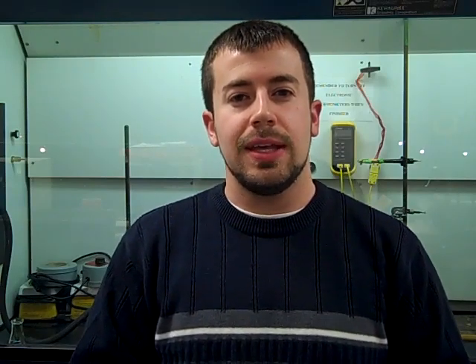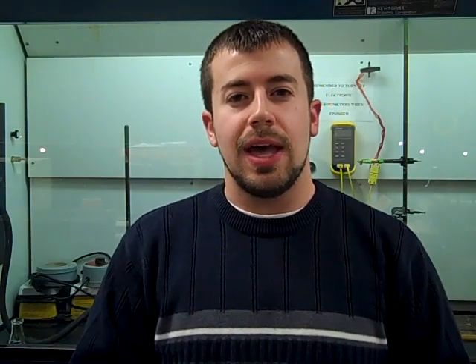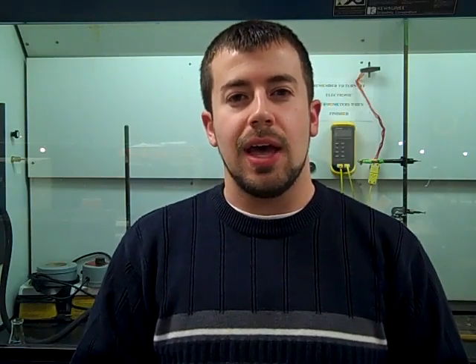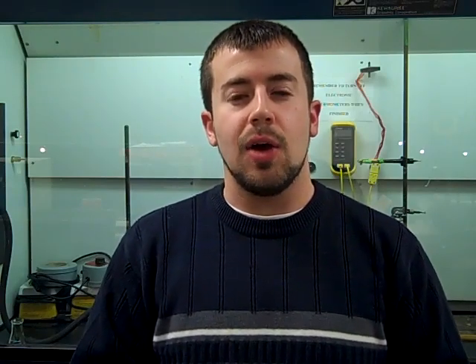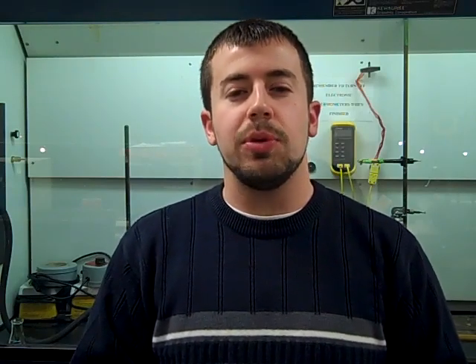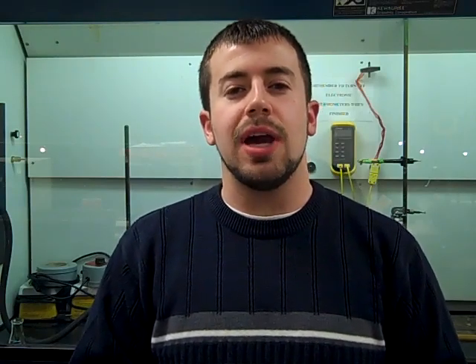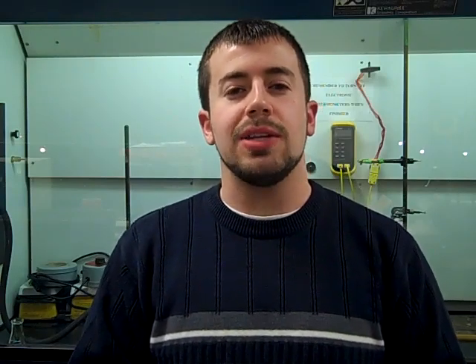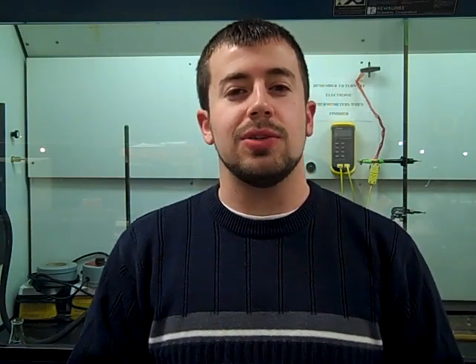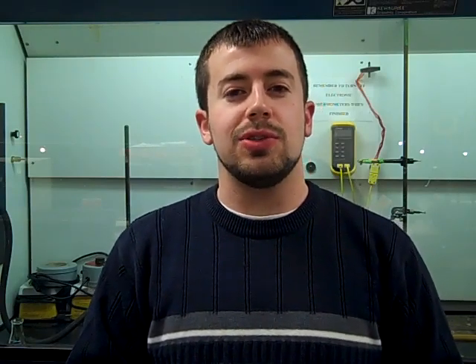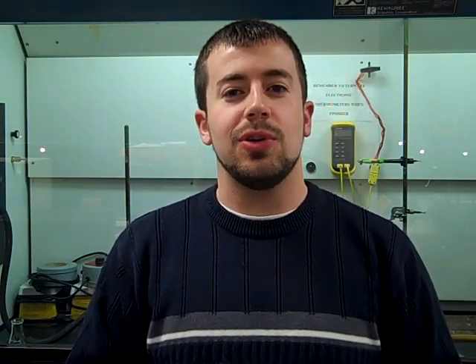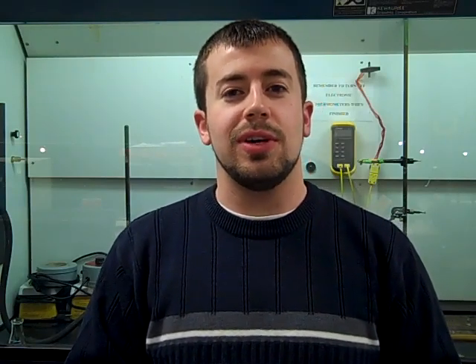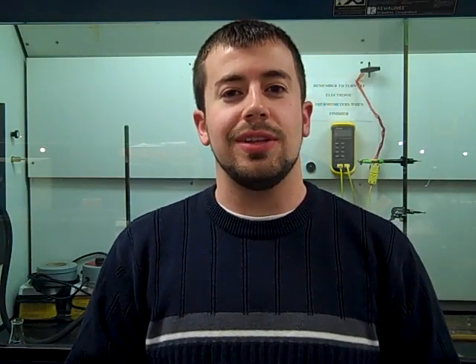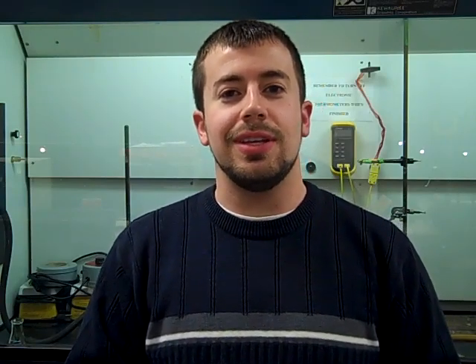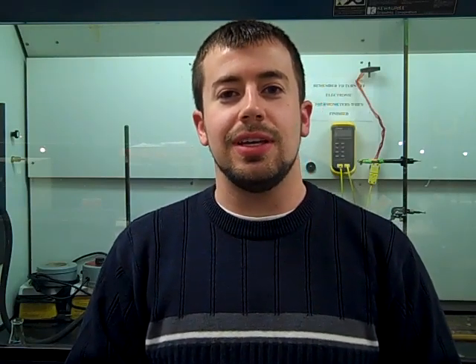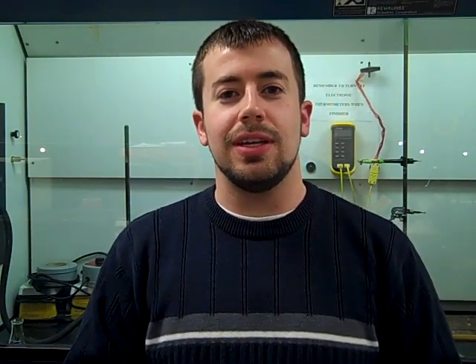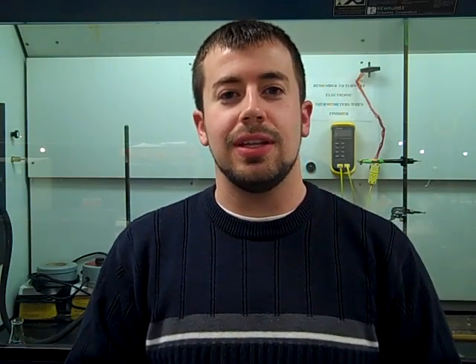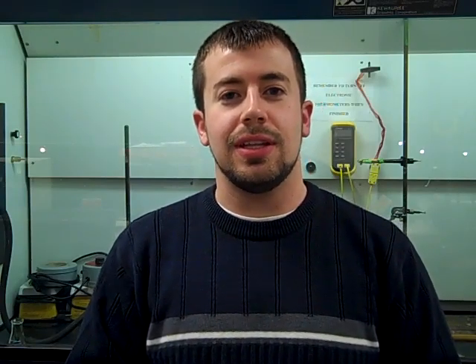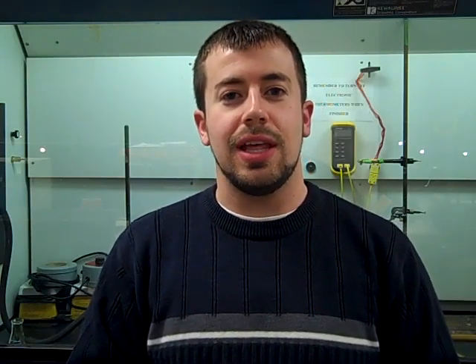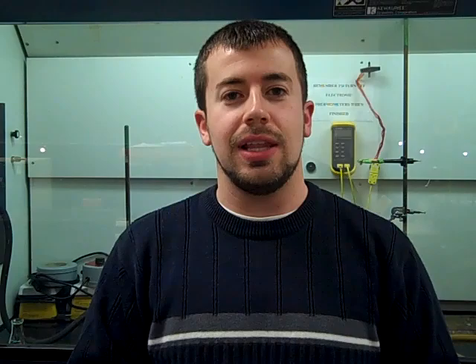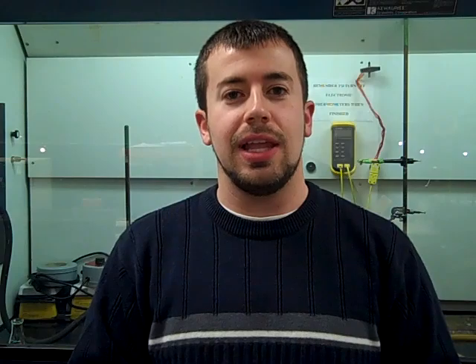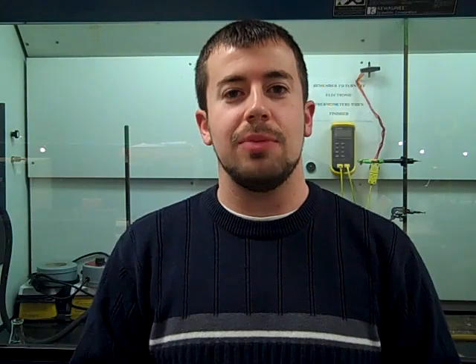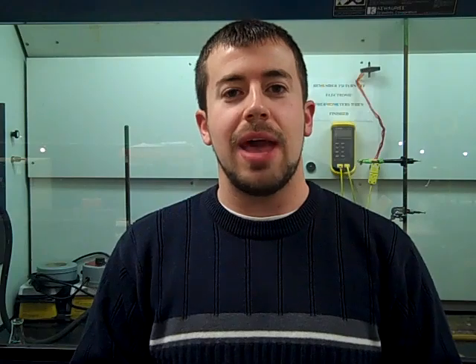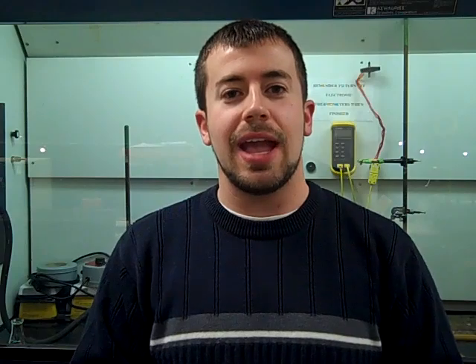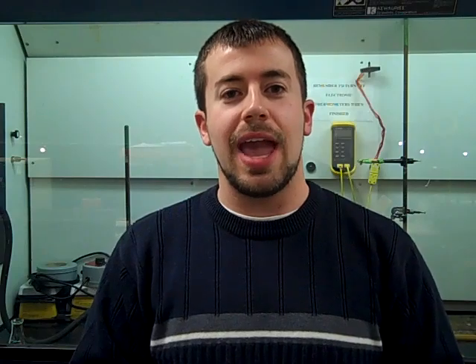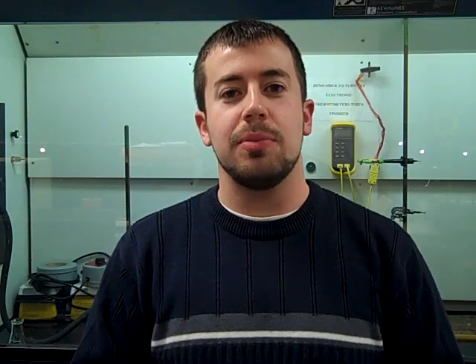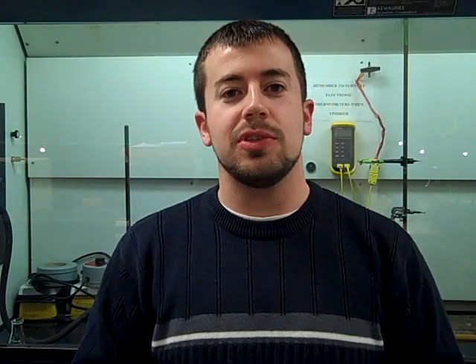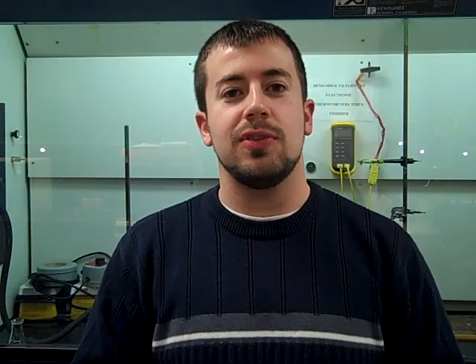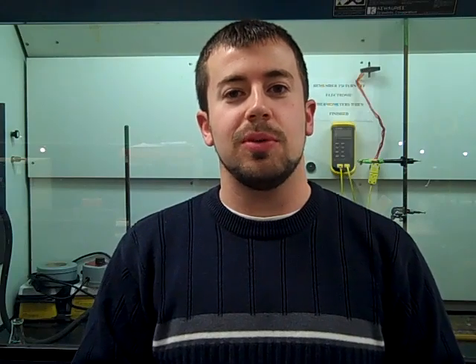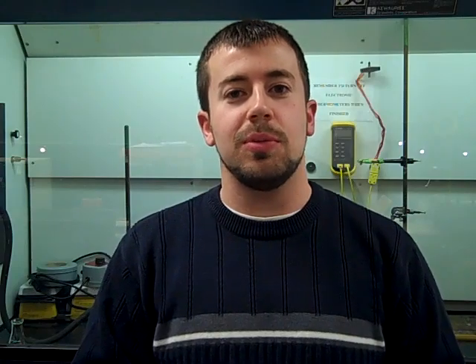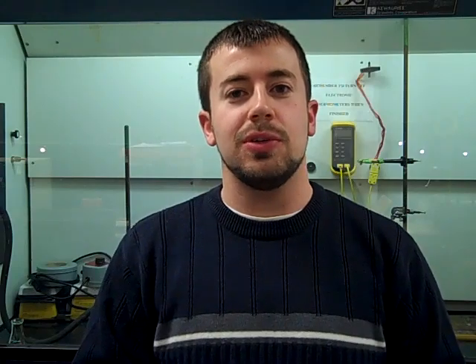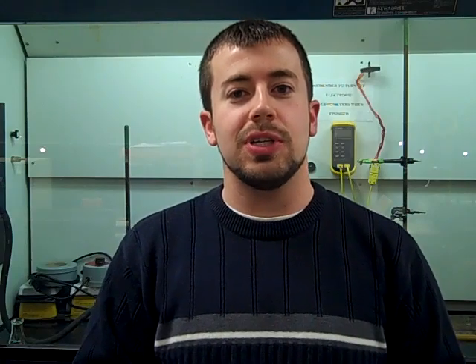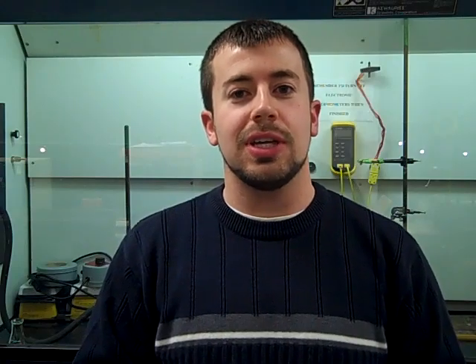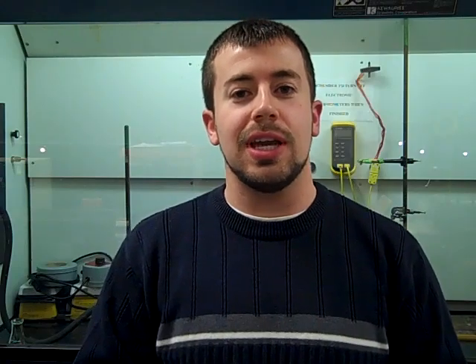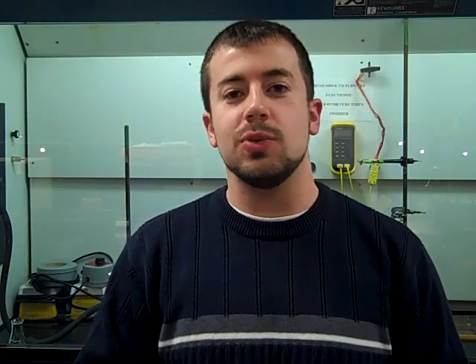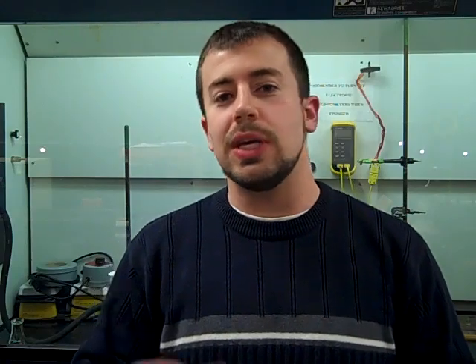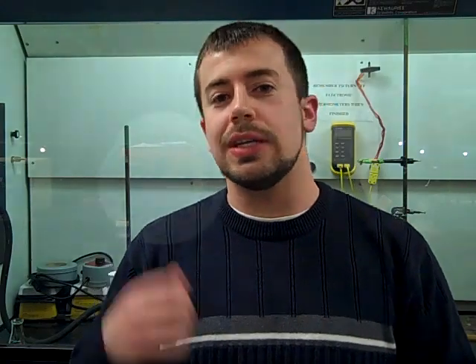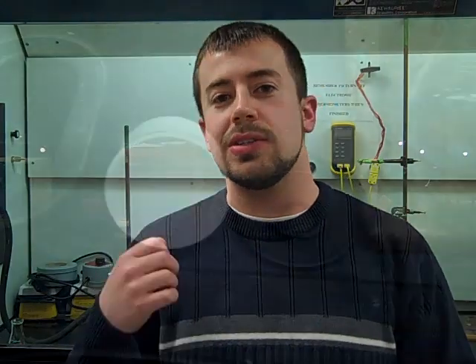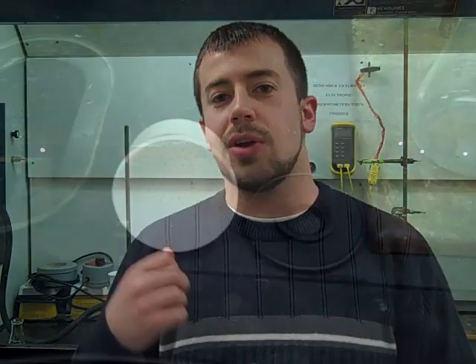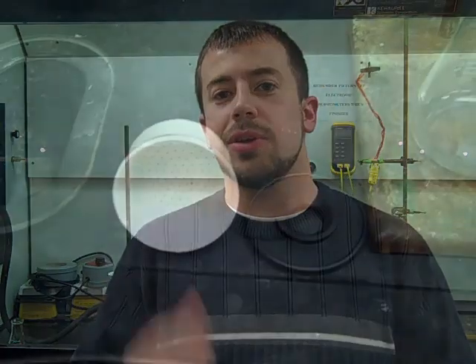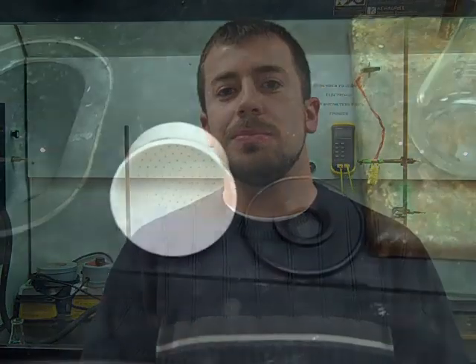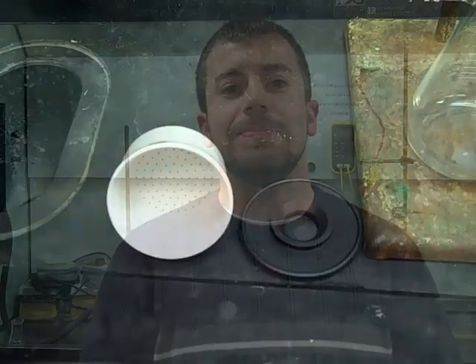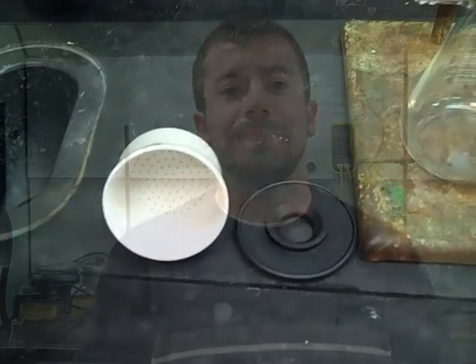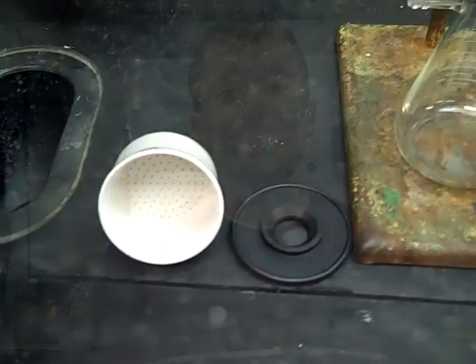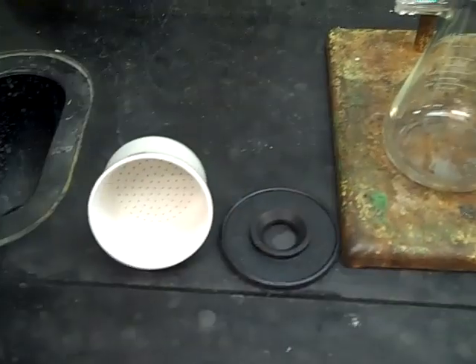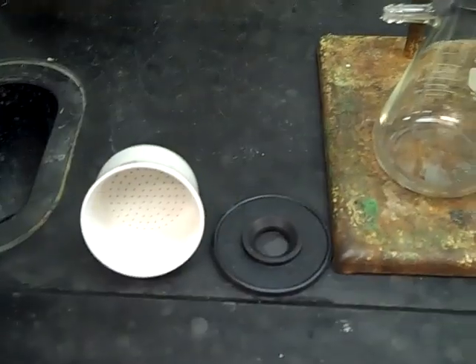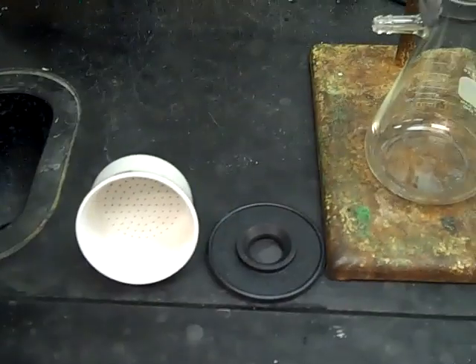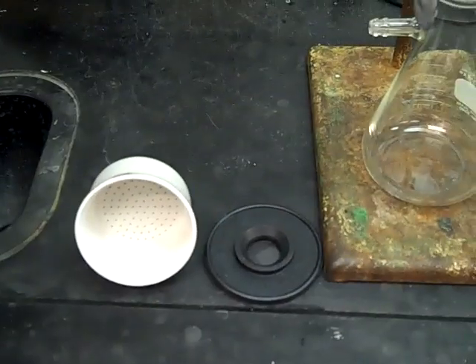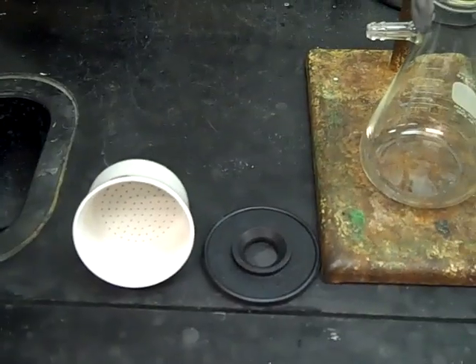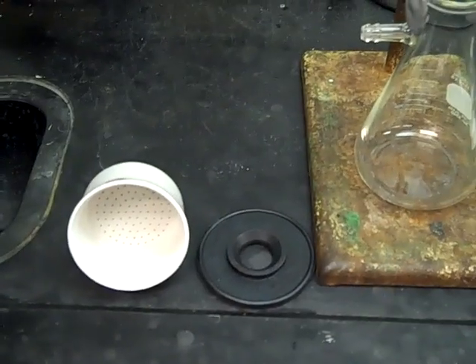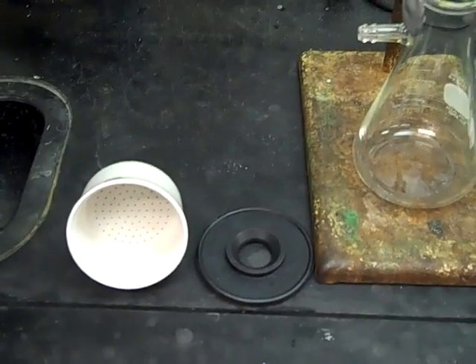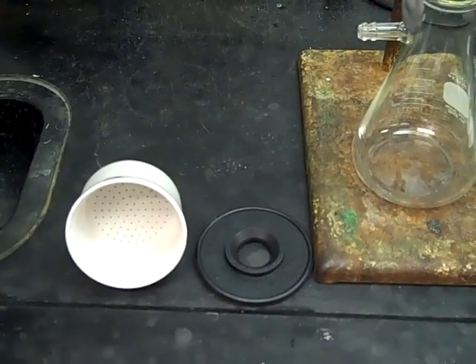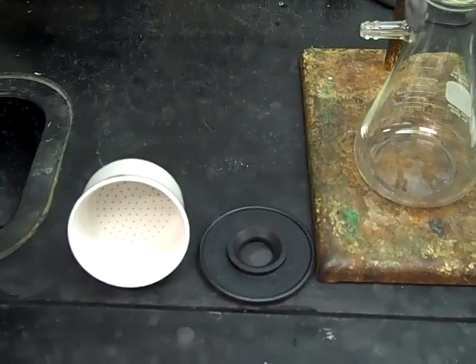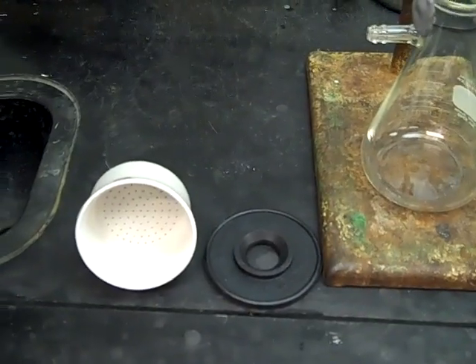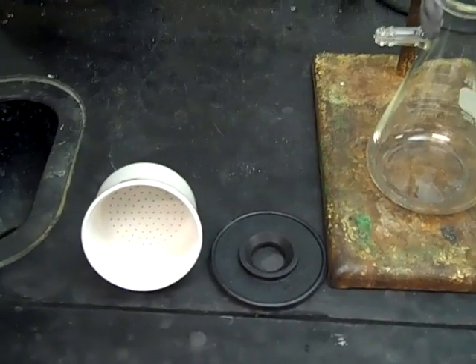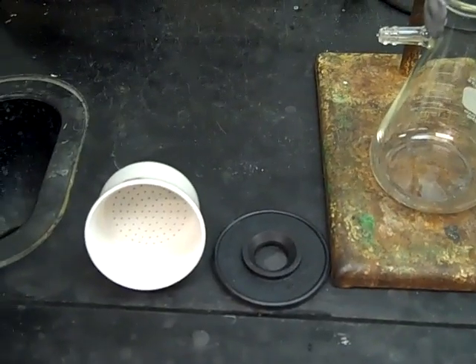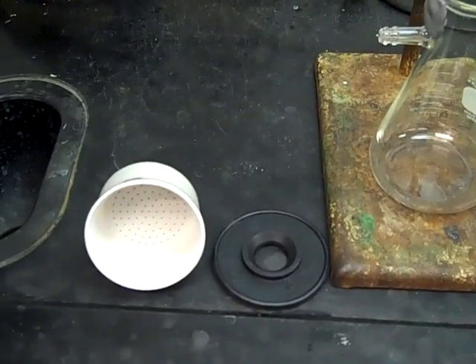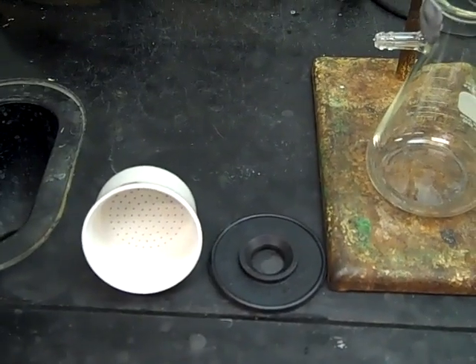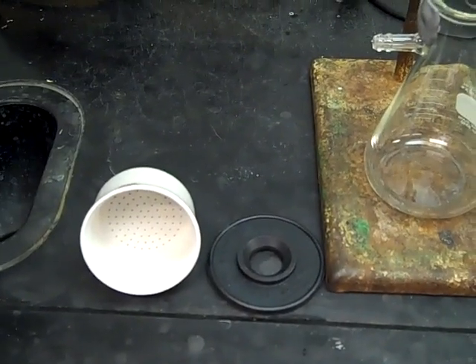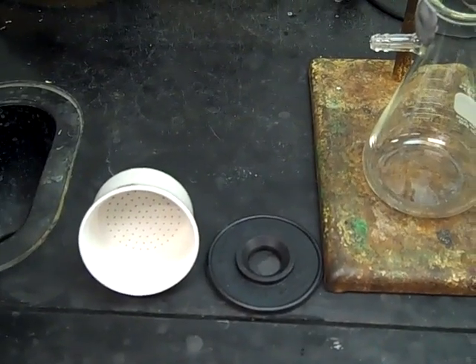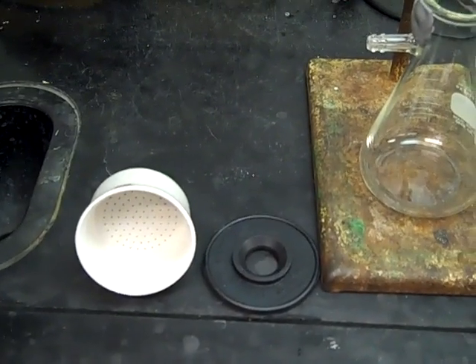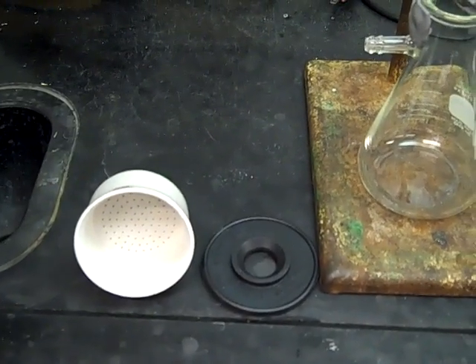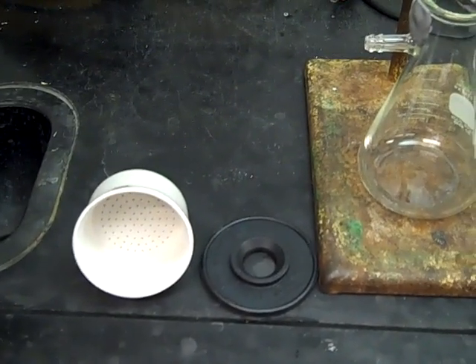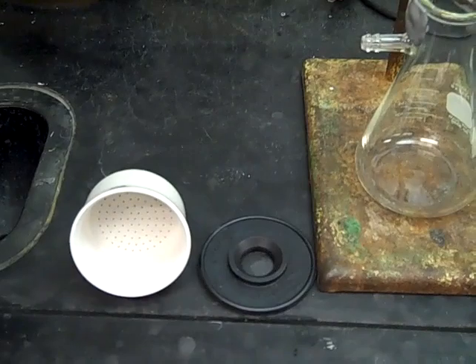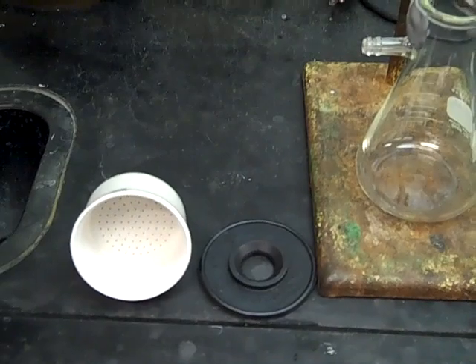I hope you guys are enjoying the laid-back atmosphere music as we get started. Here's our equipment for the vacuum filtration.